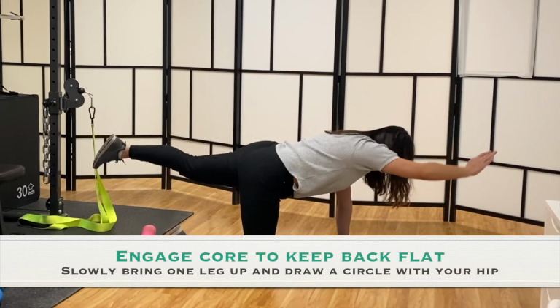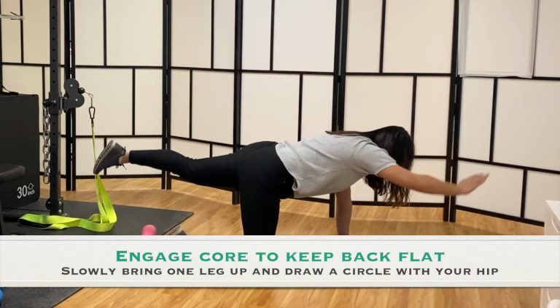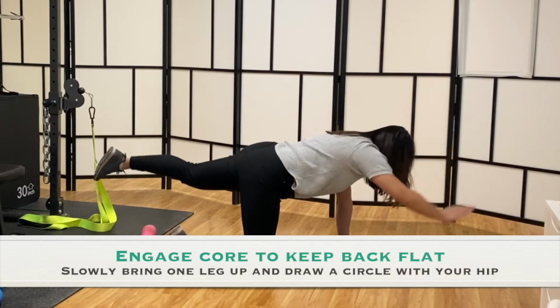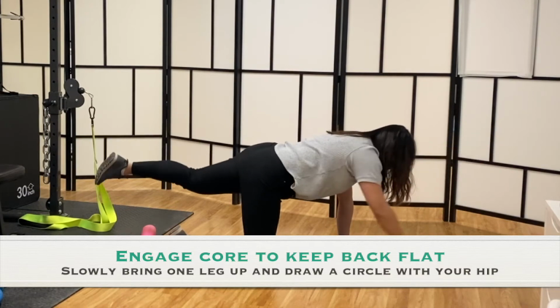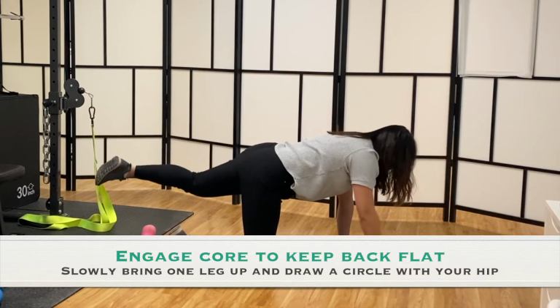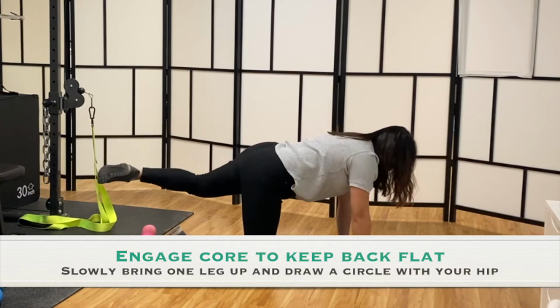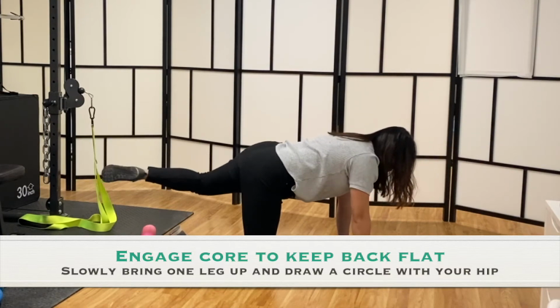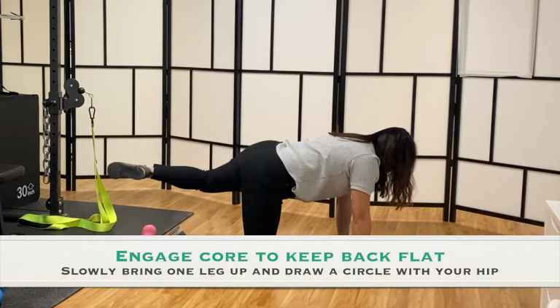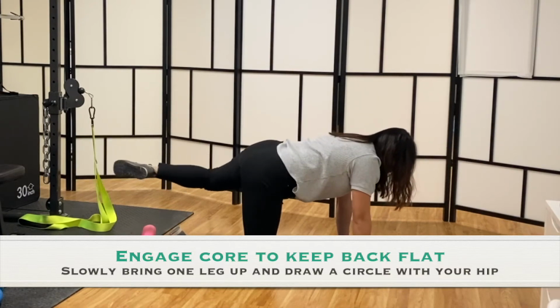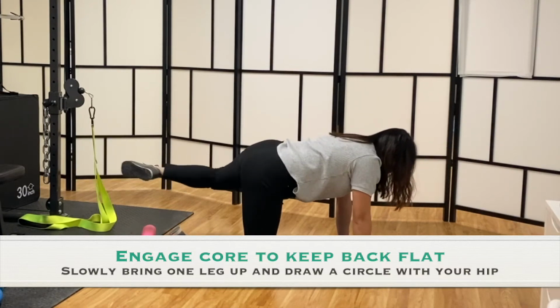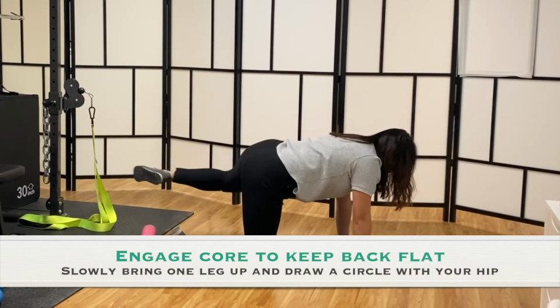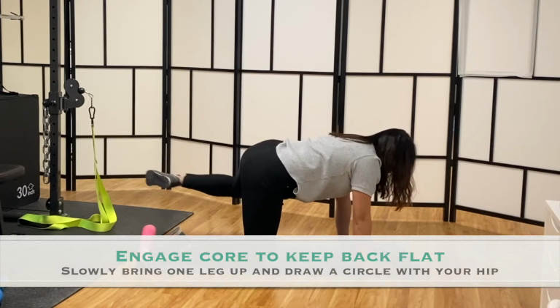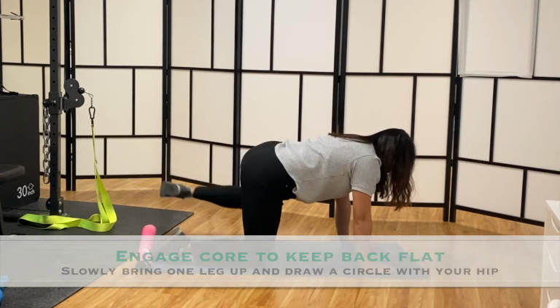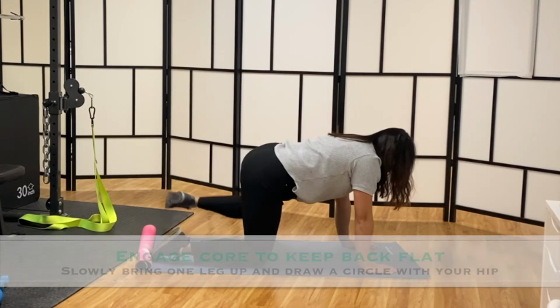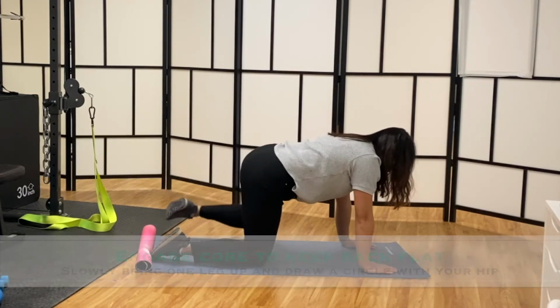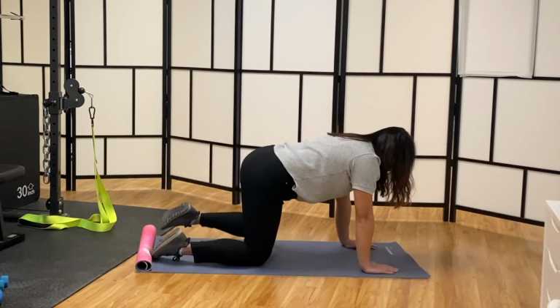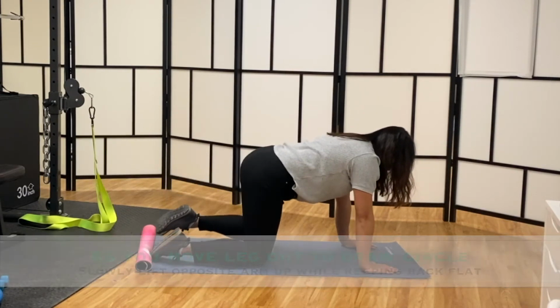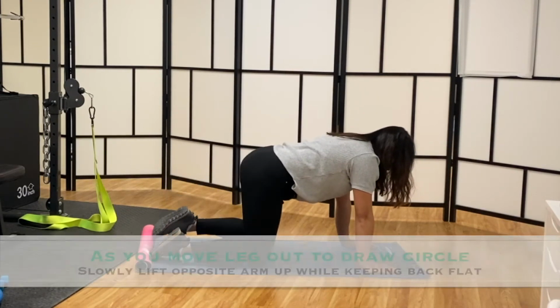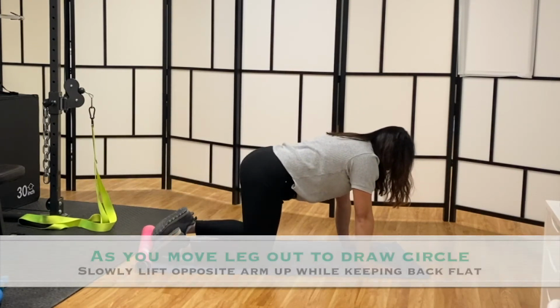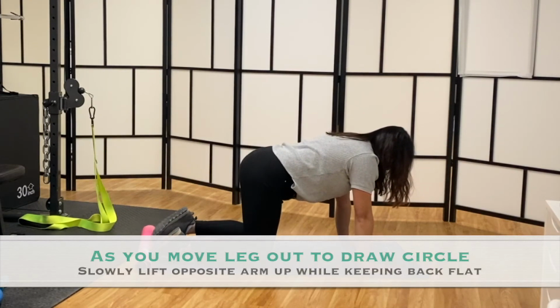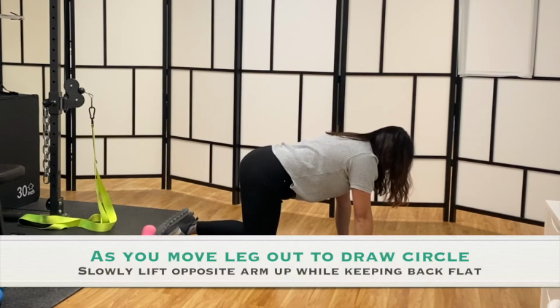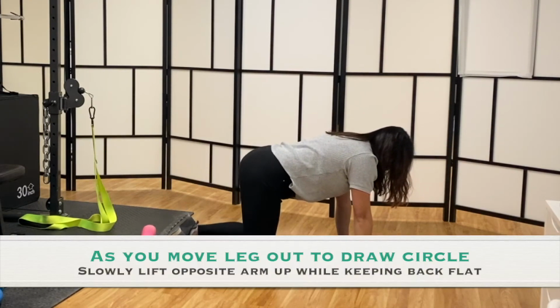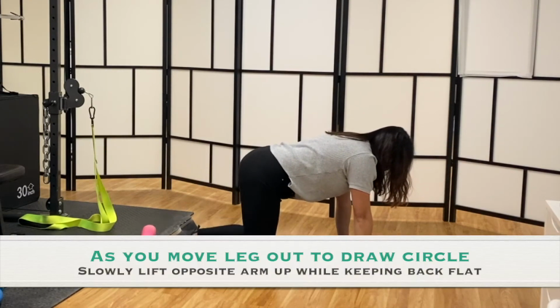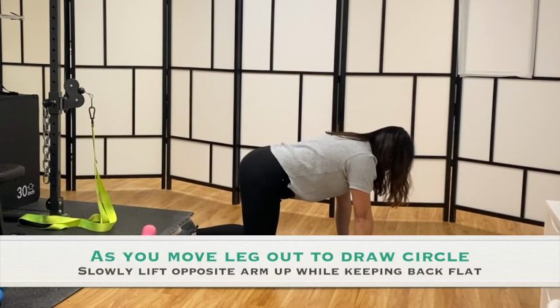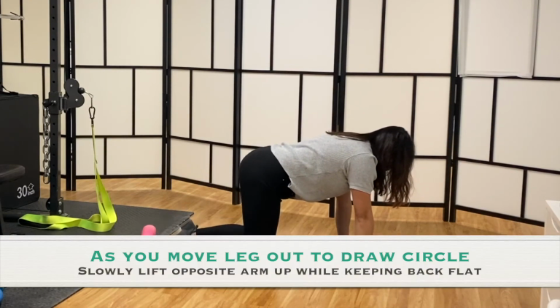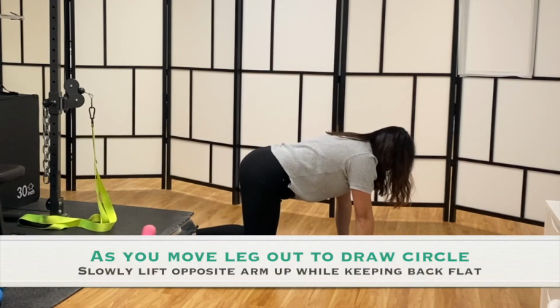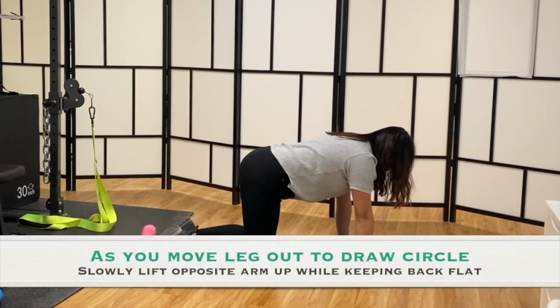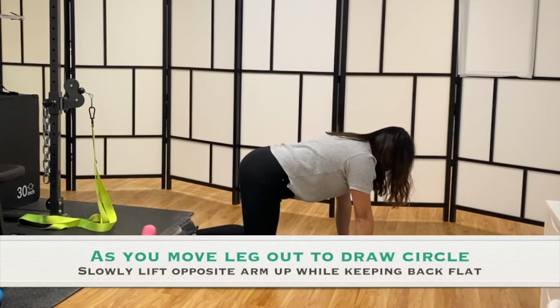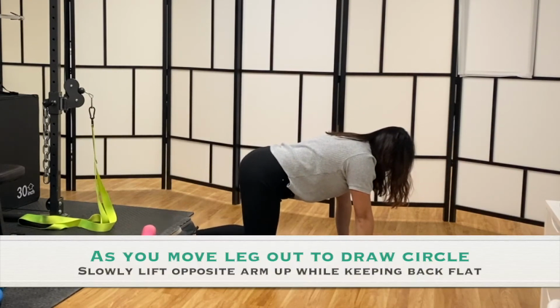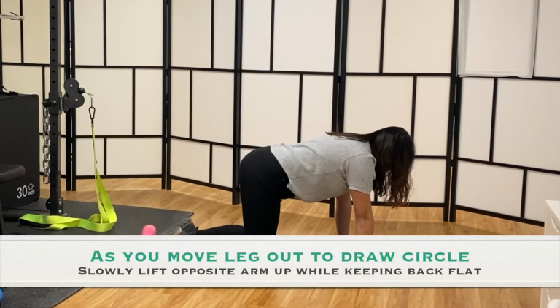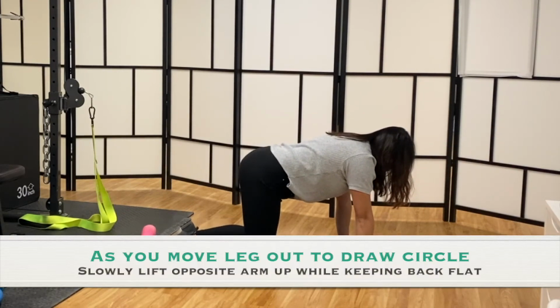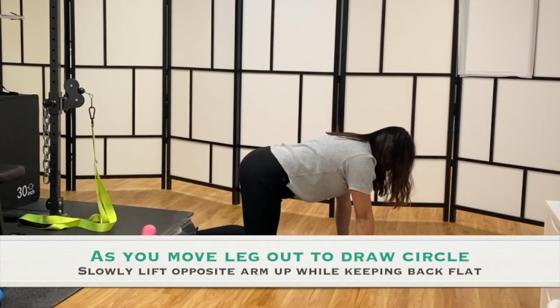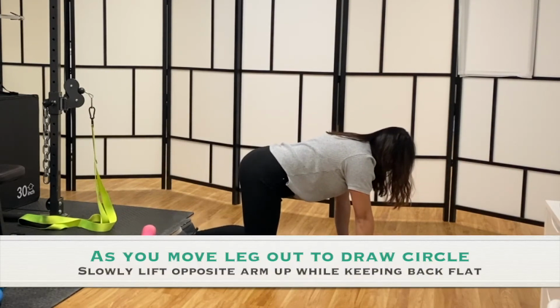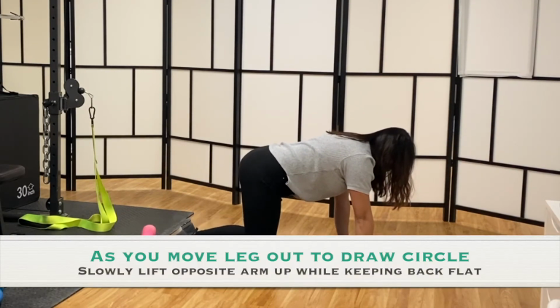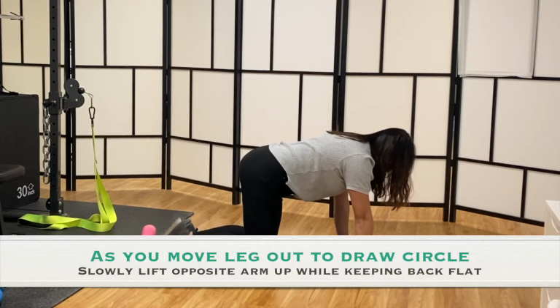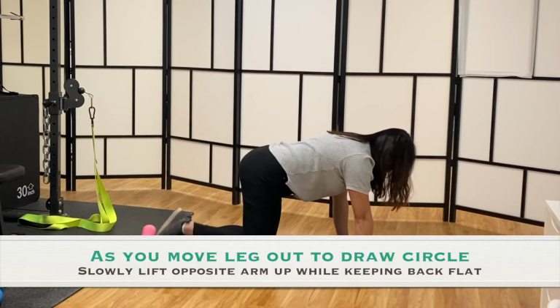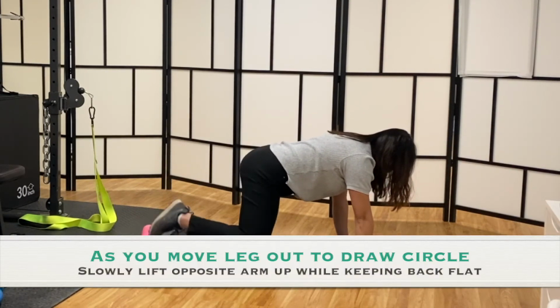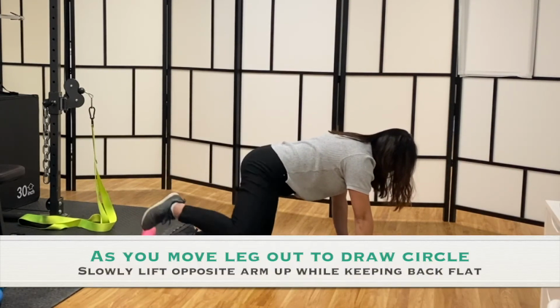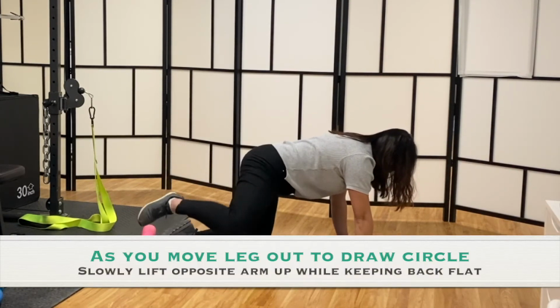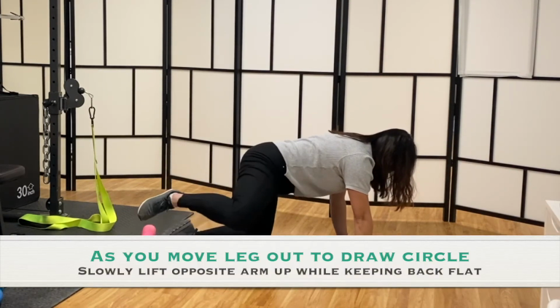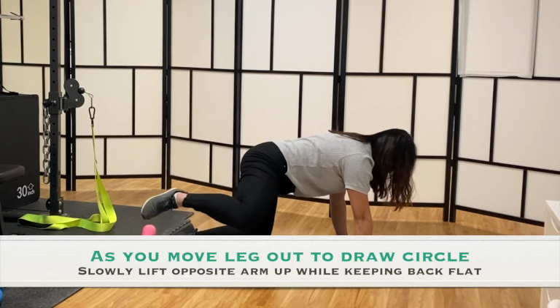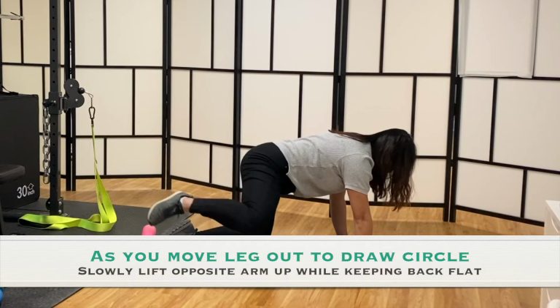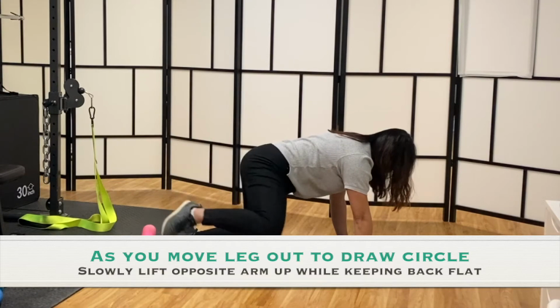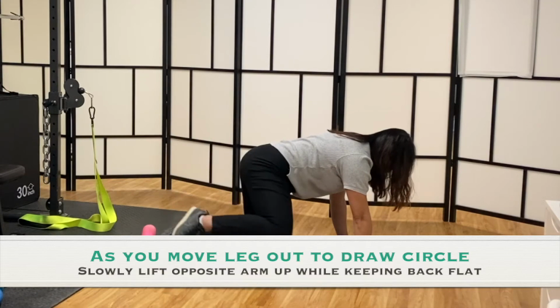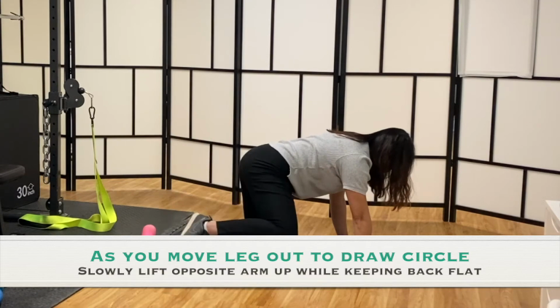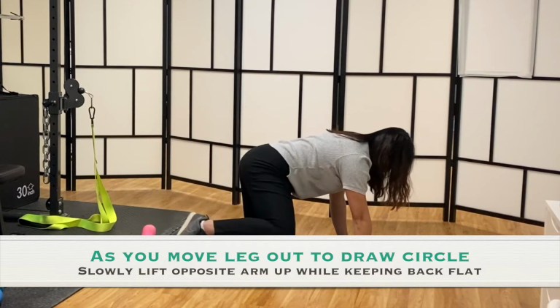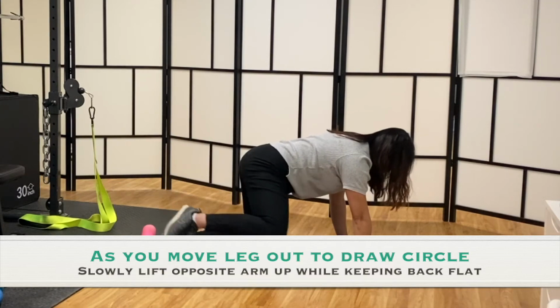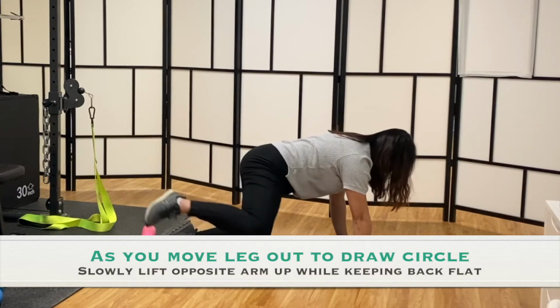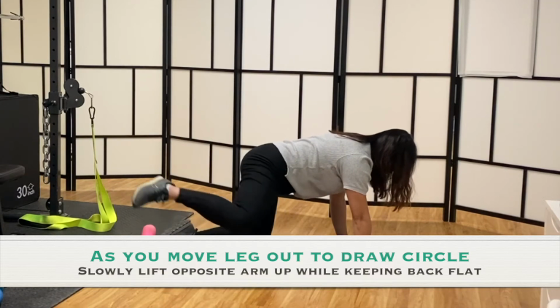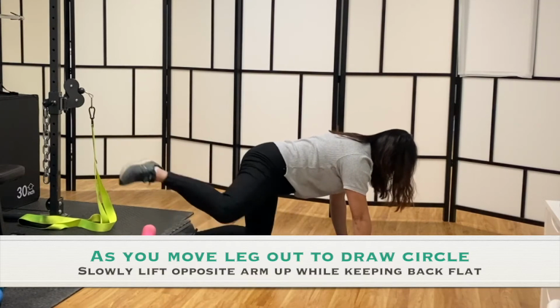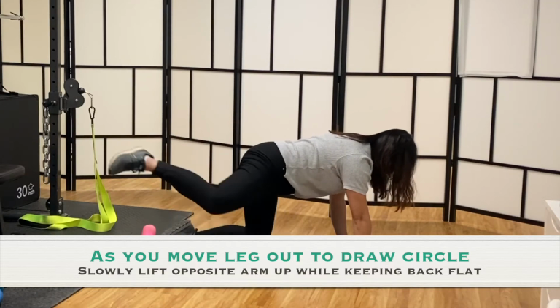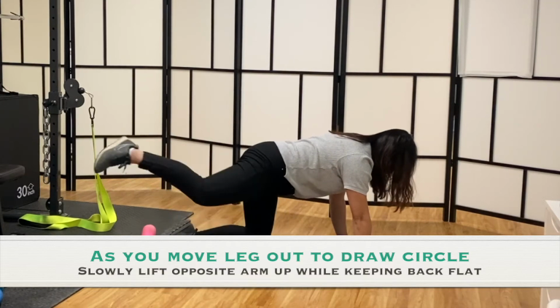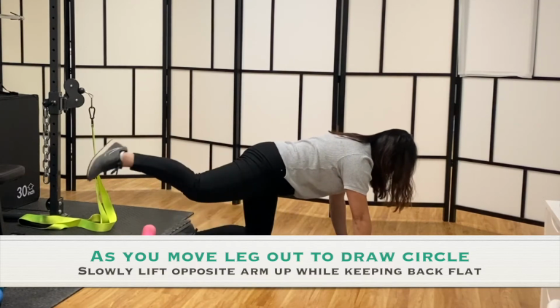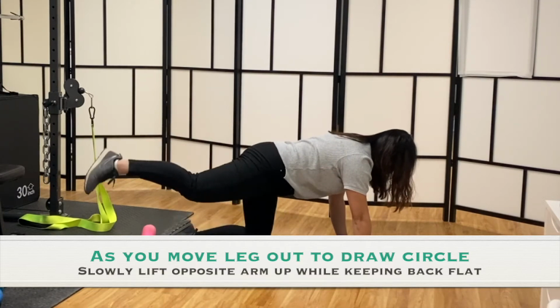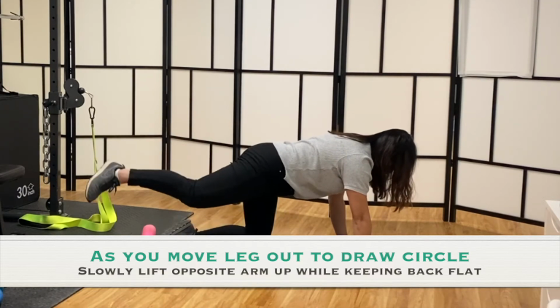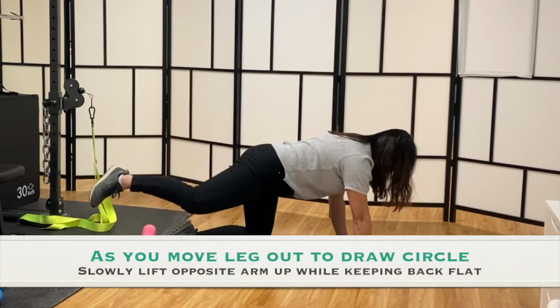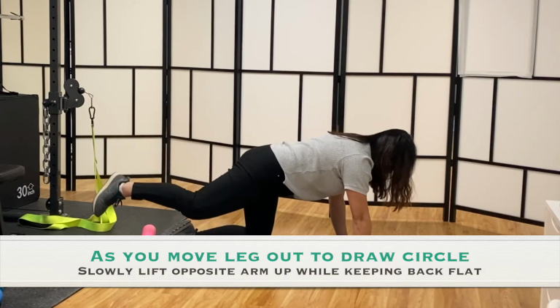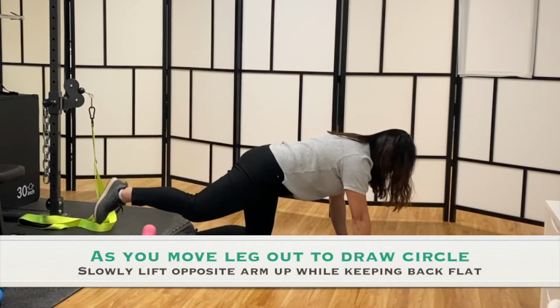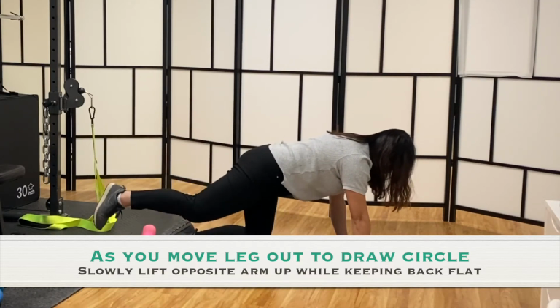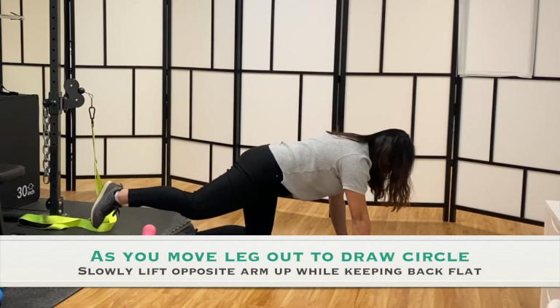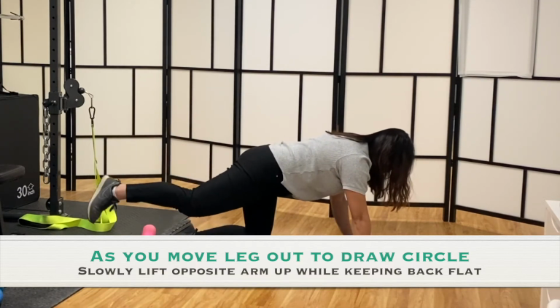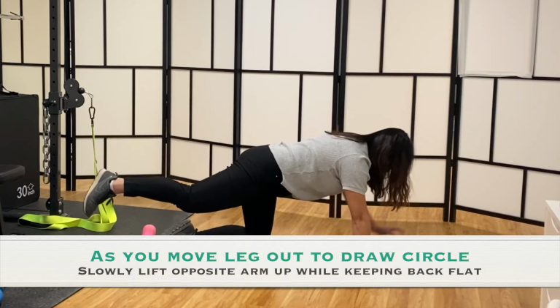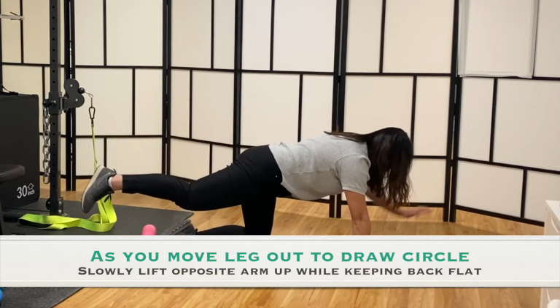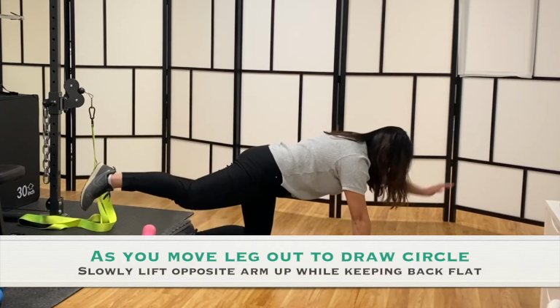Then reach the opposite arm up while maintaining the same posture. Repeat on the other side.